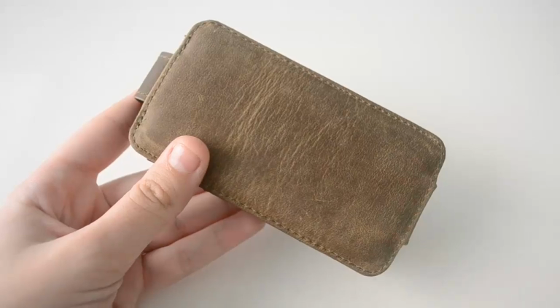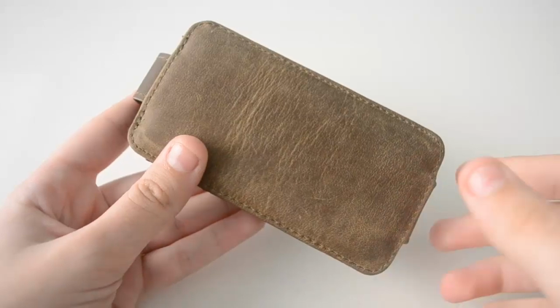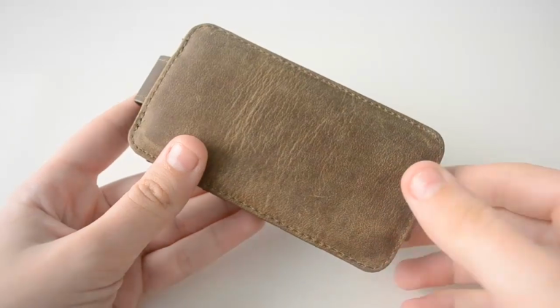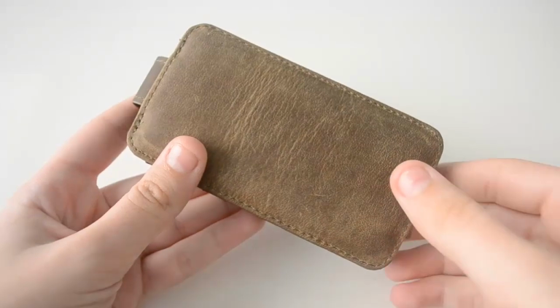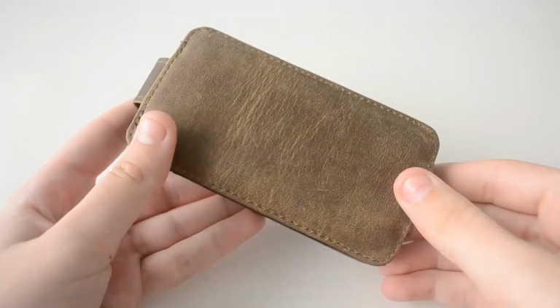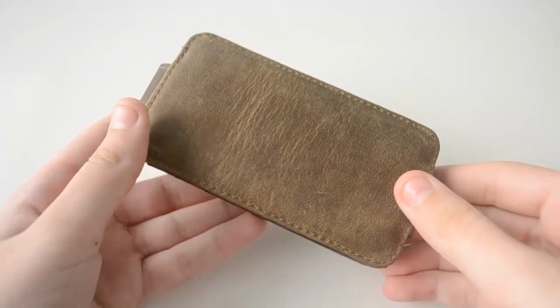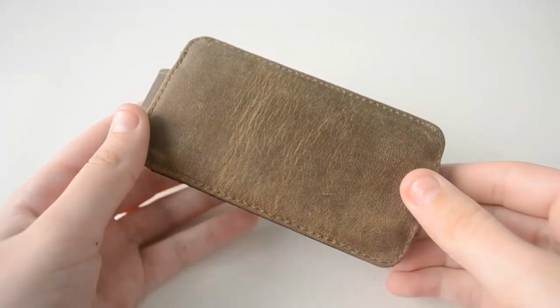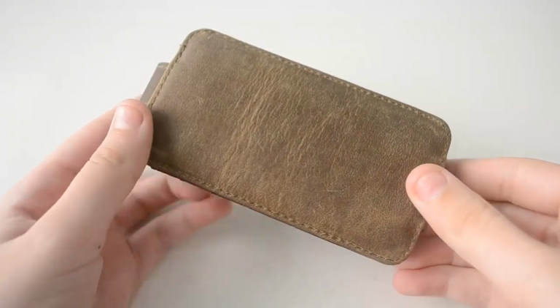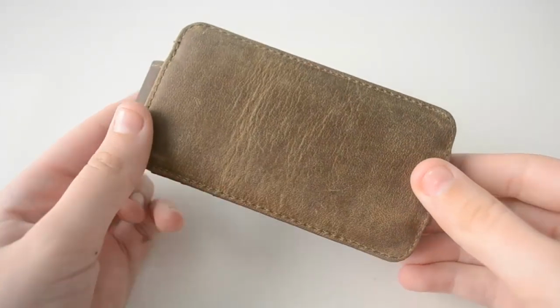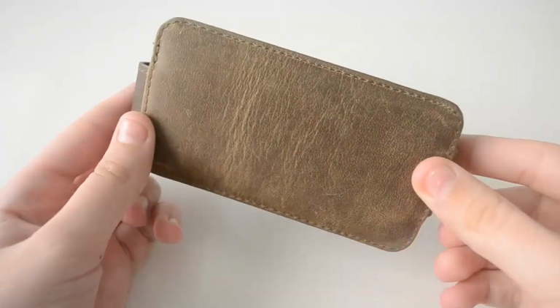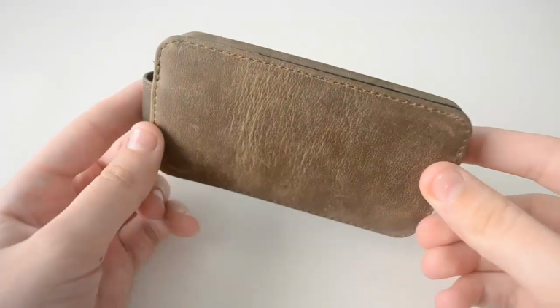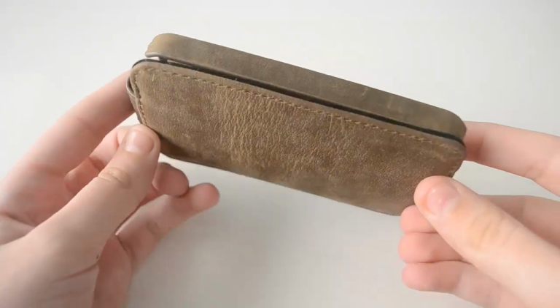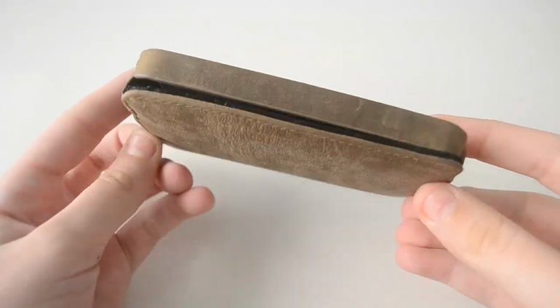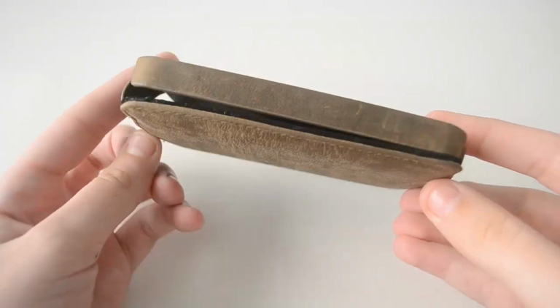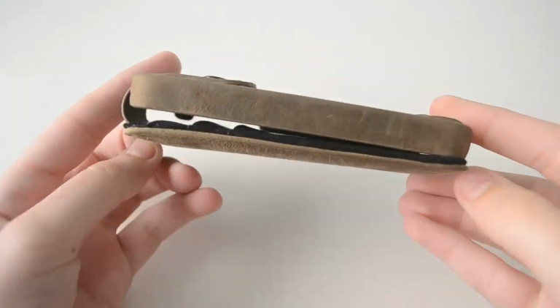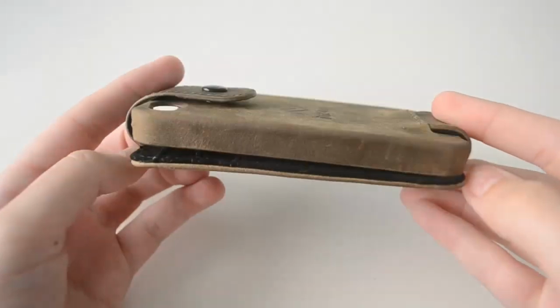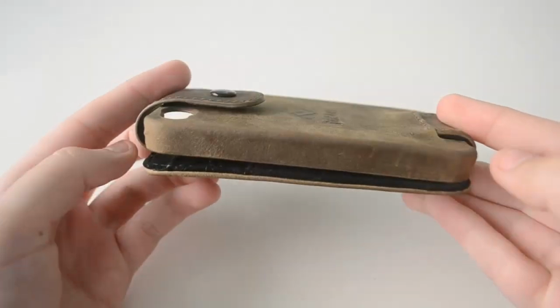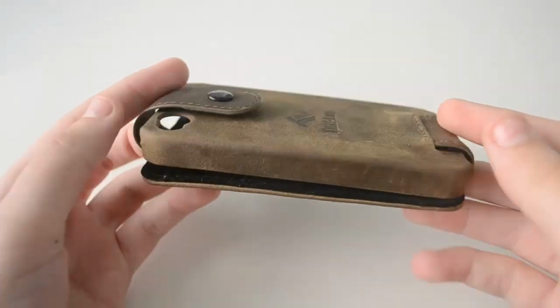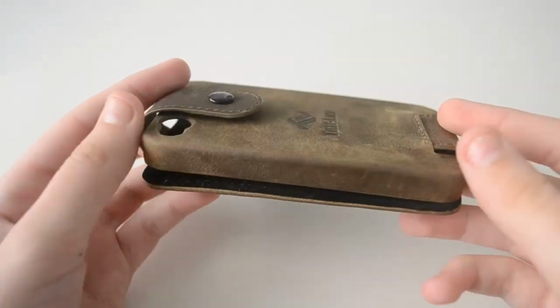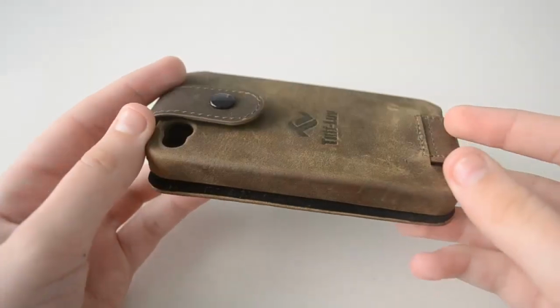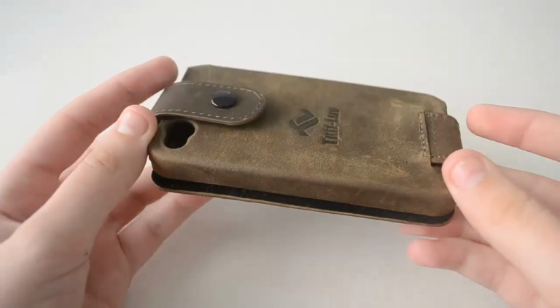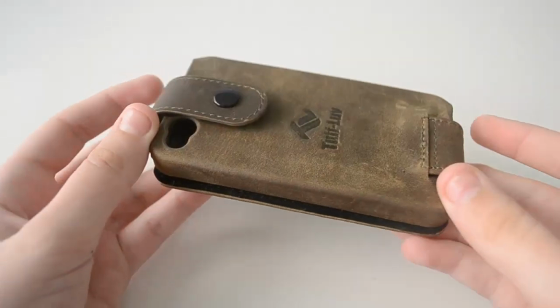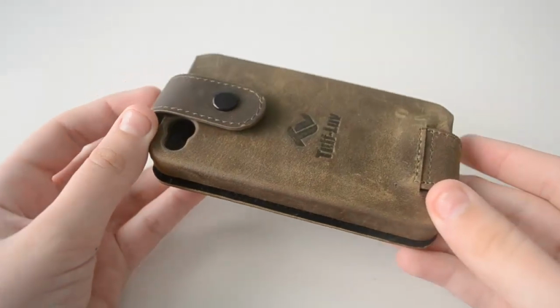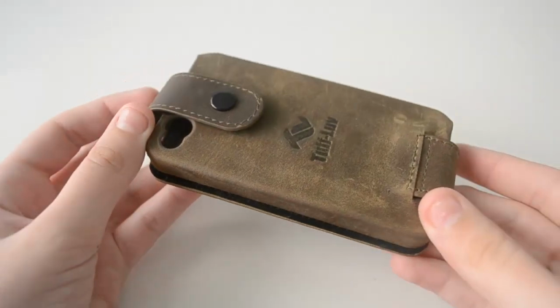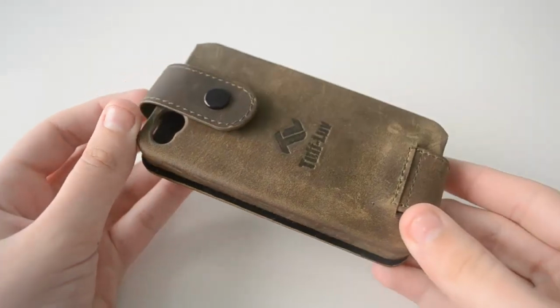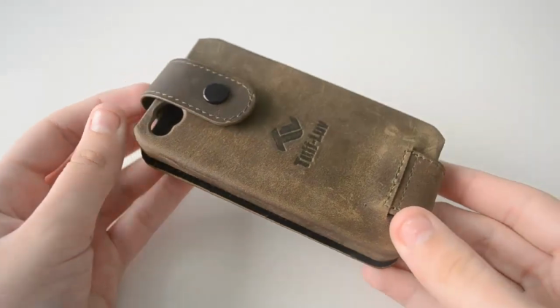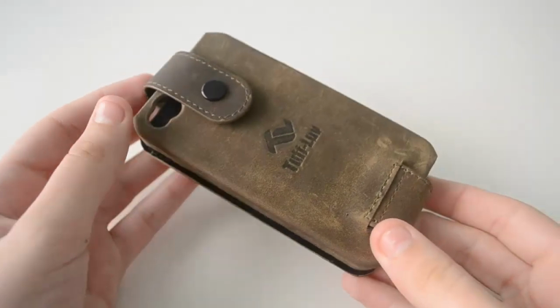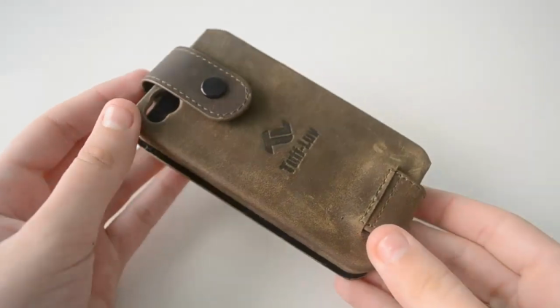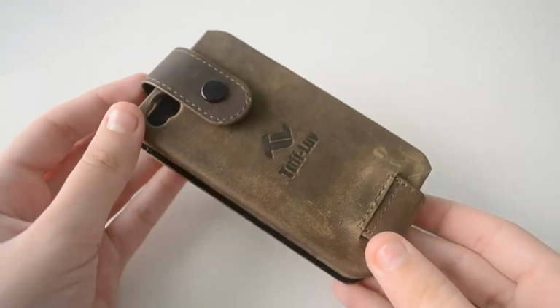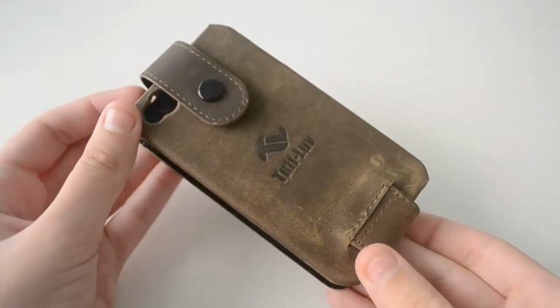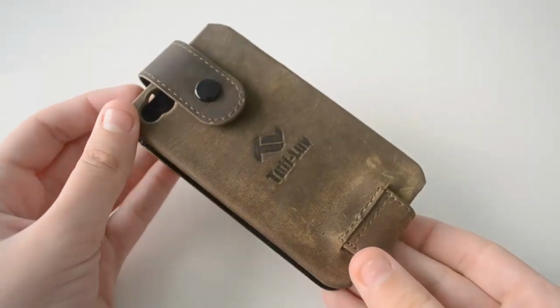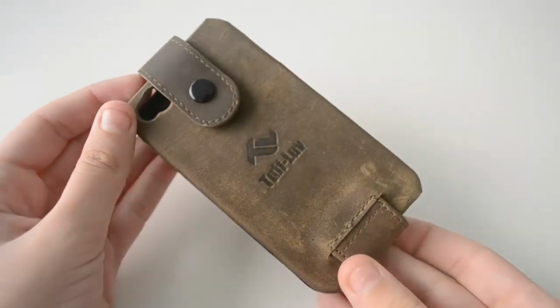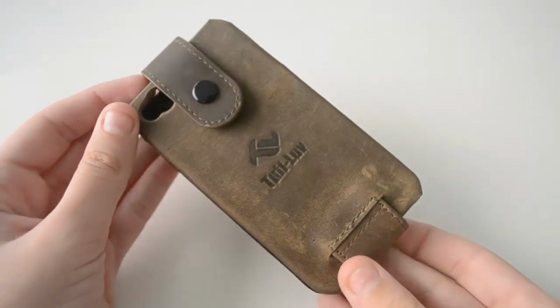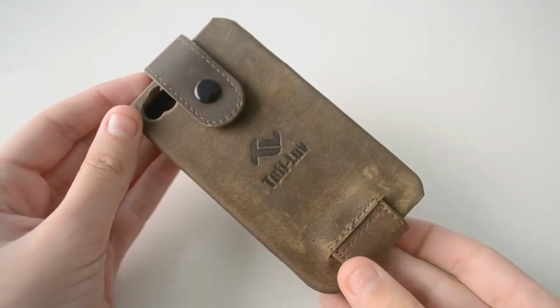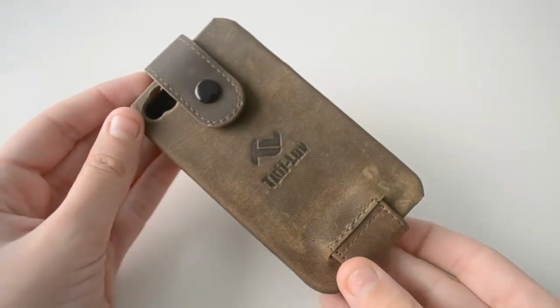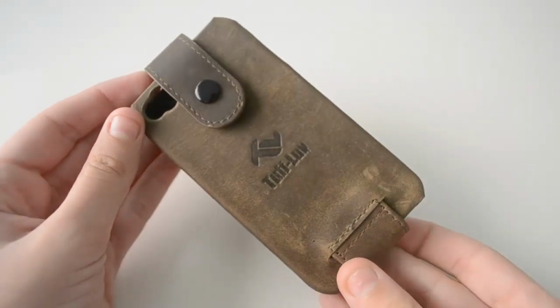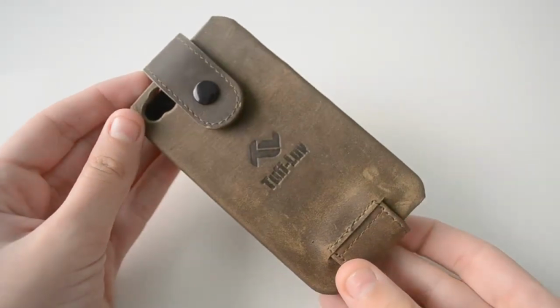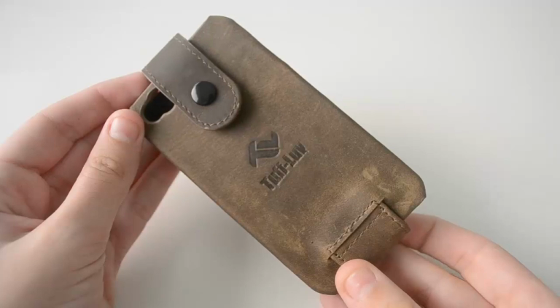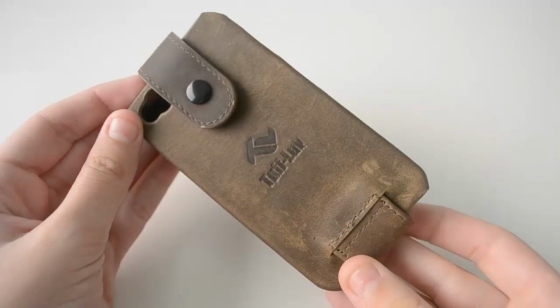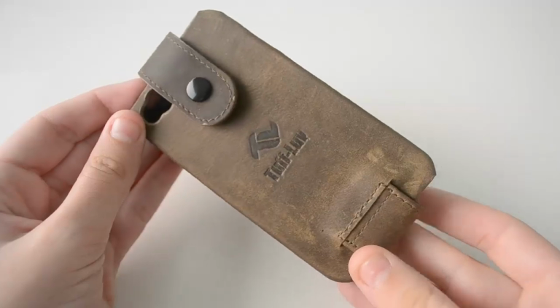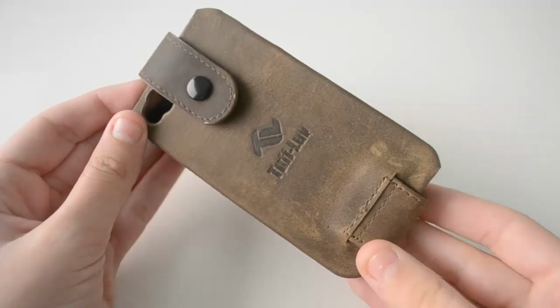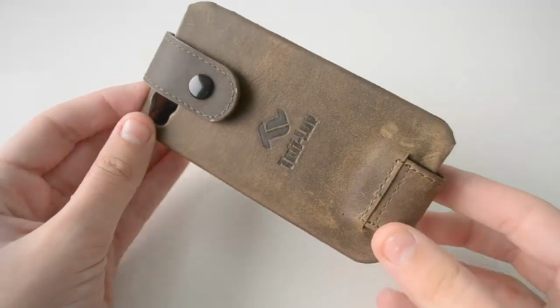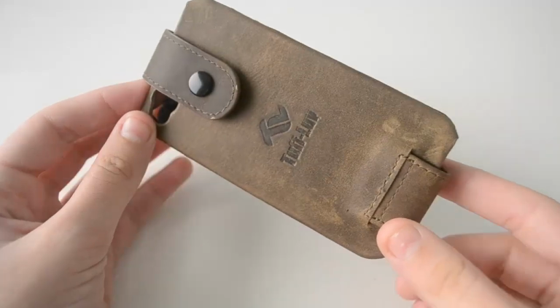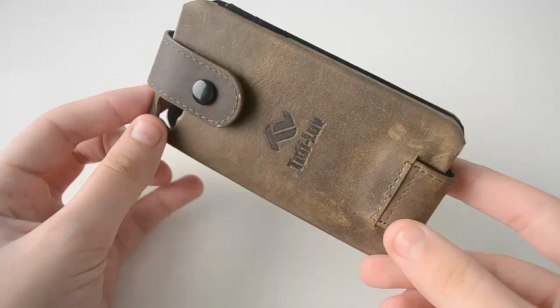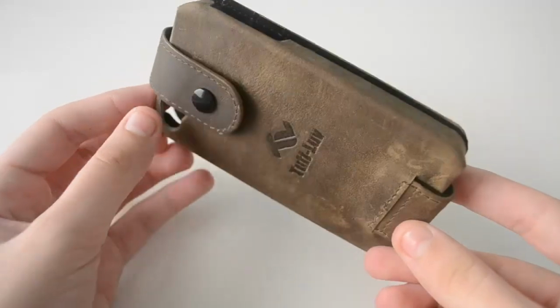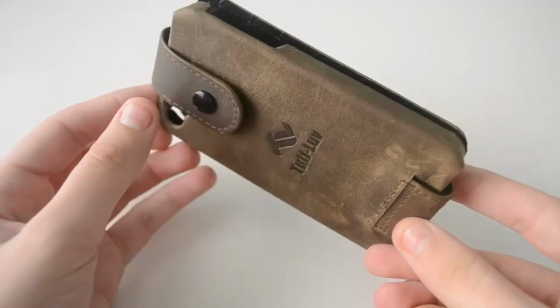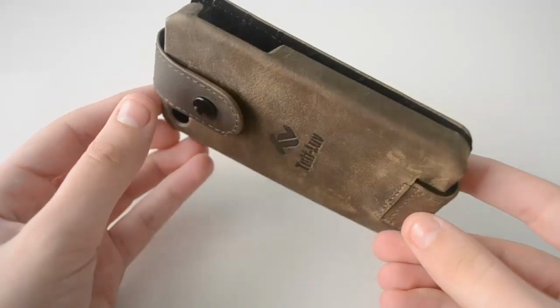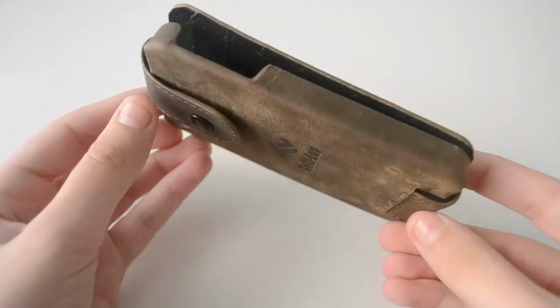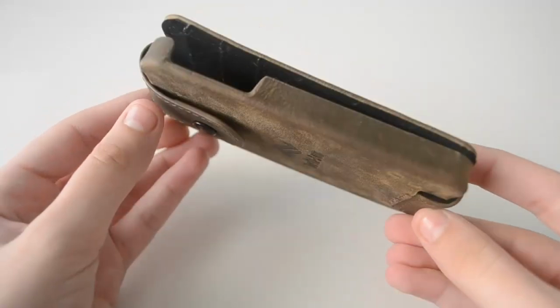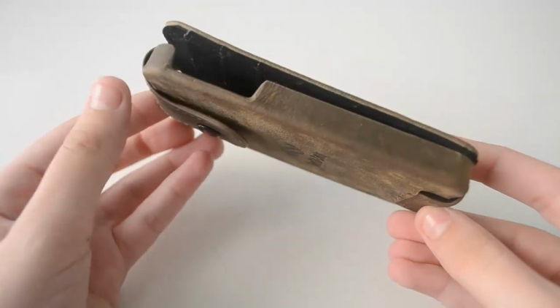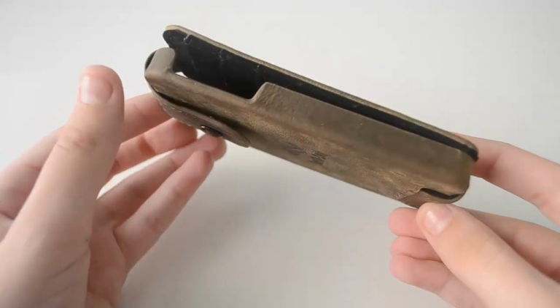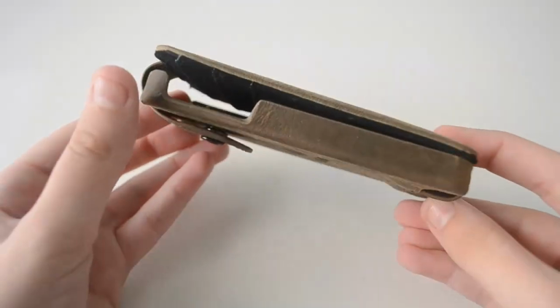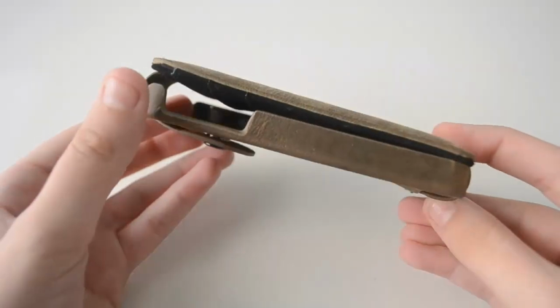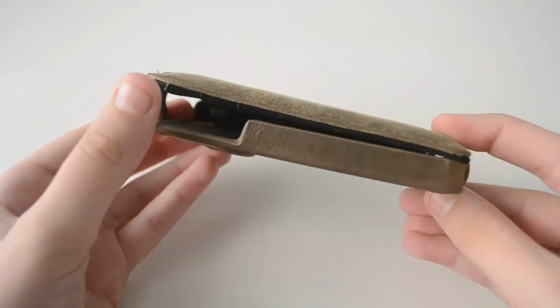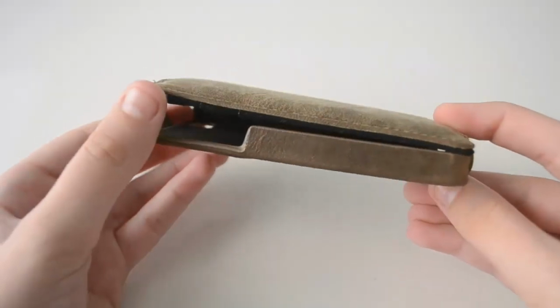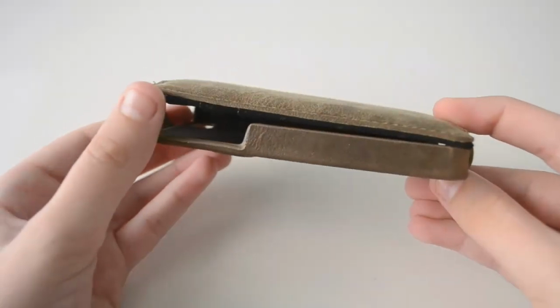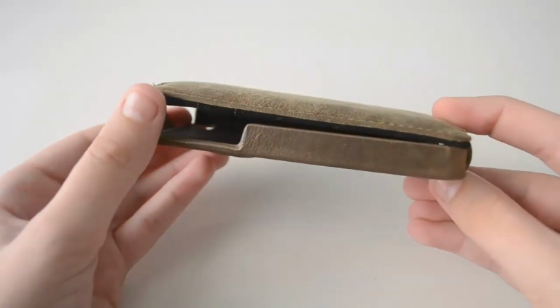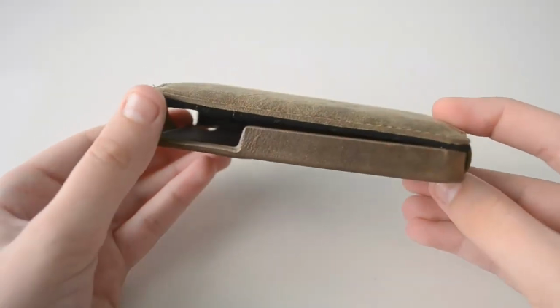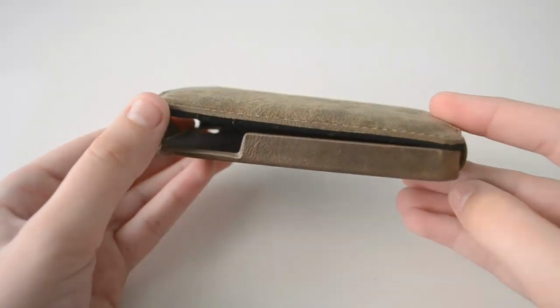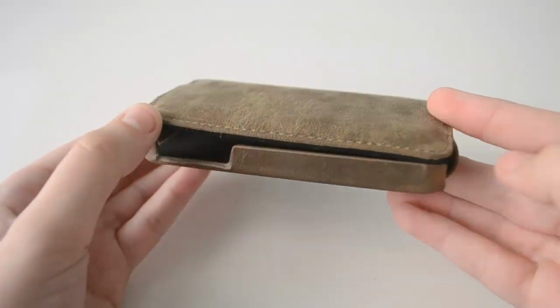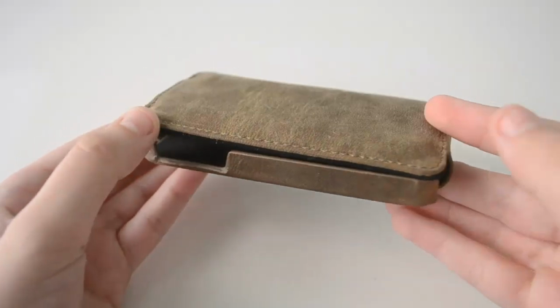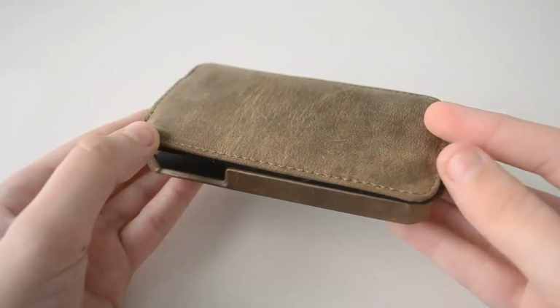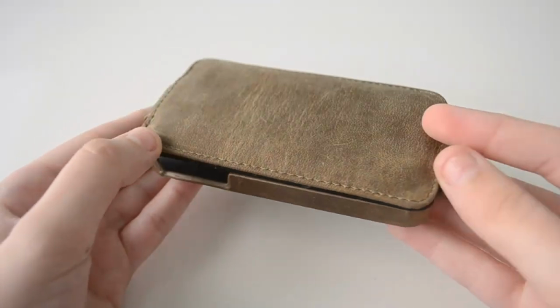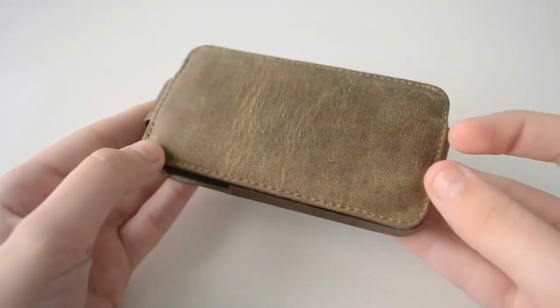Hey guys, Nada here and in this video we're gonna take a look at the vintage leather wallet style case cover for the iPhone 4 and 4S from Taft Lab.